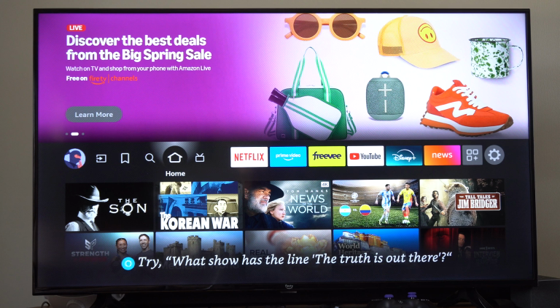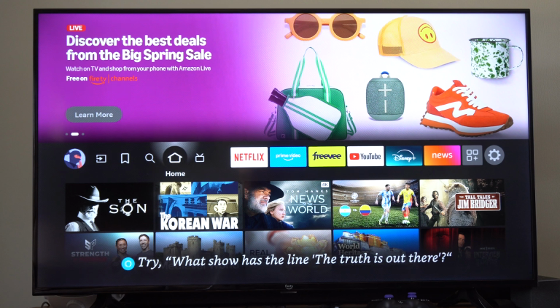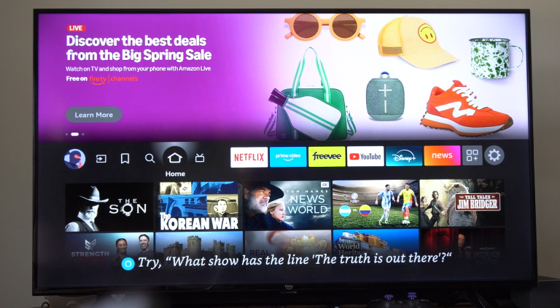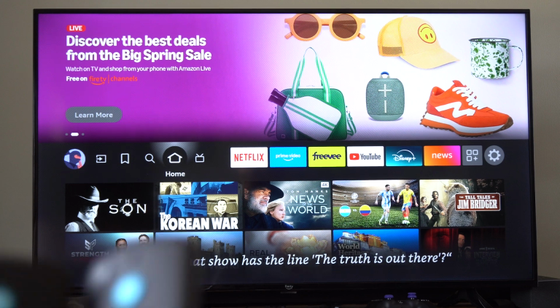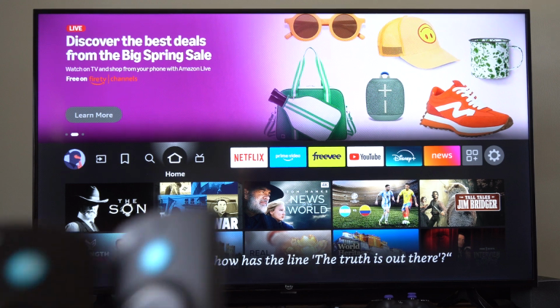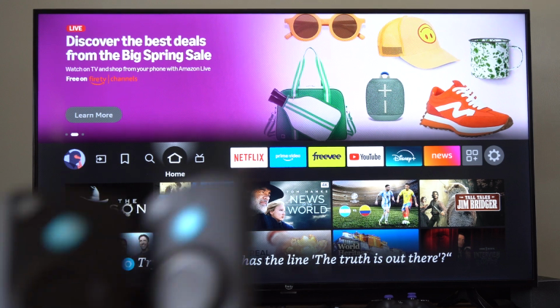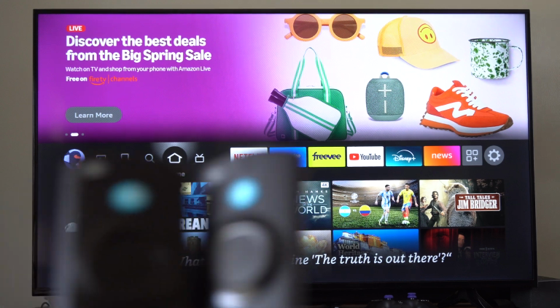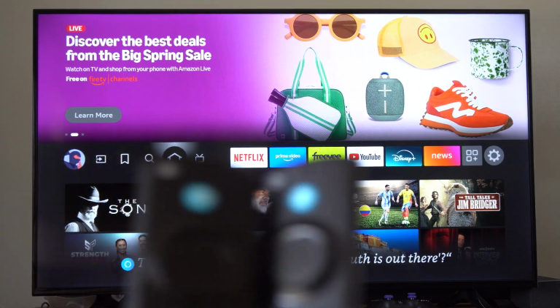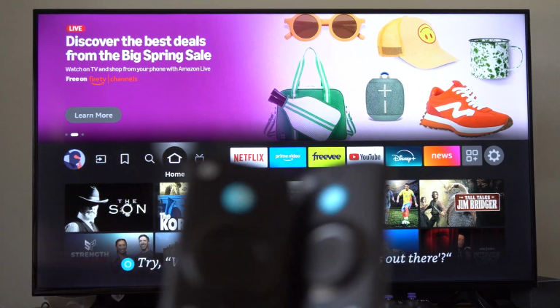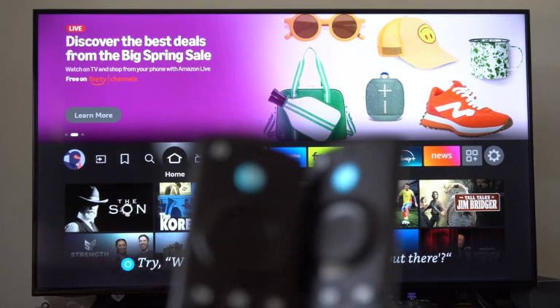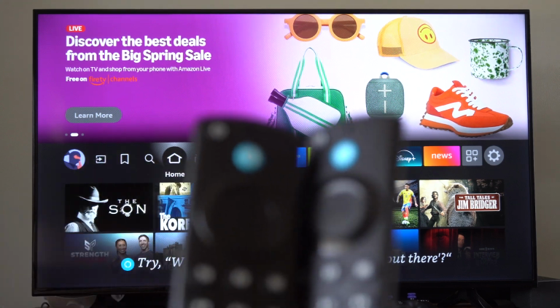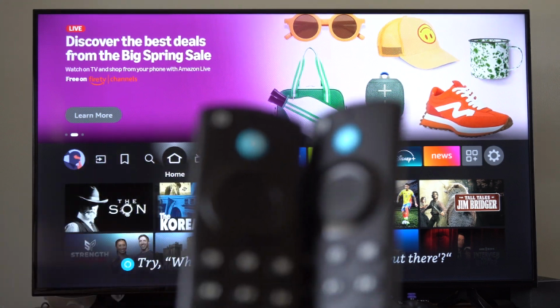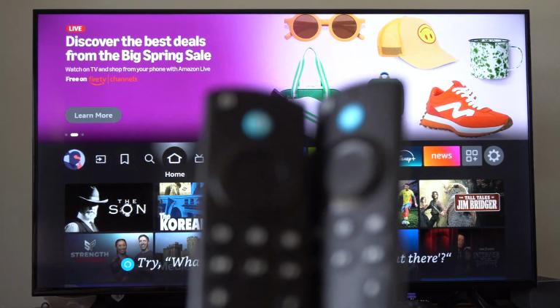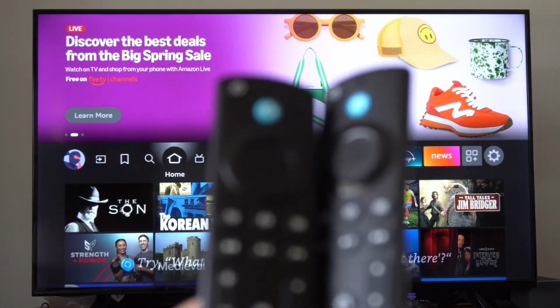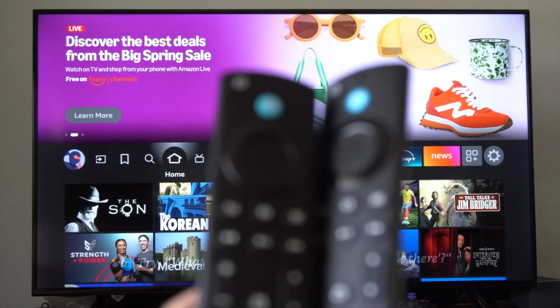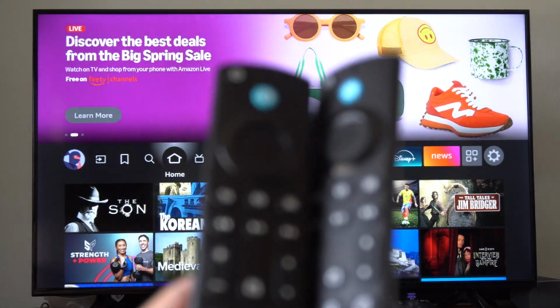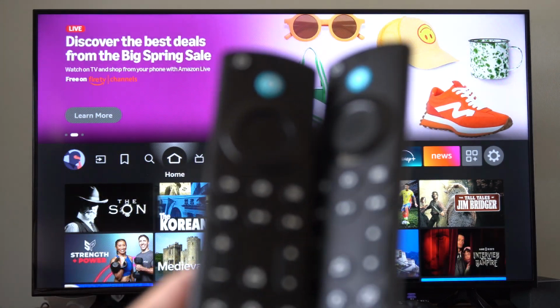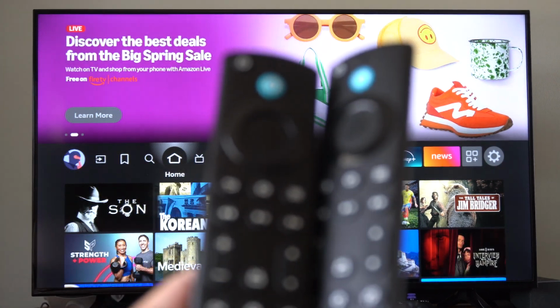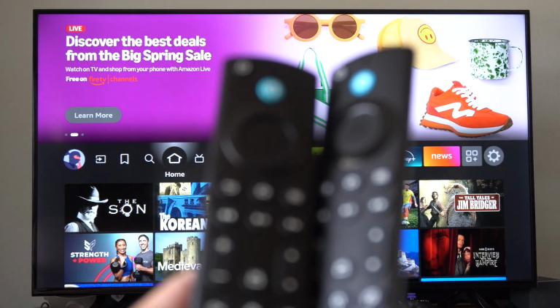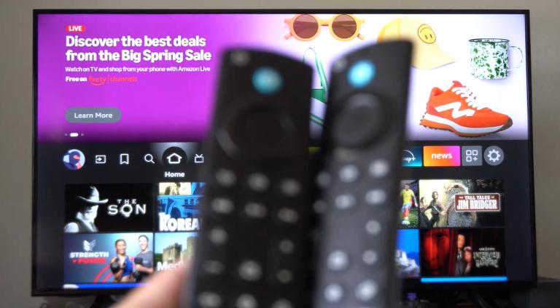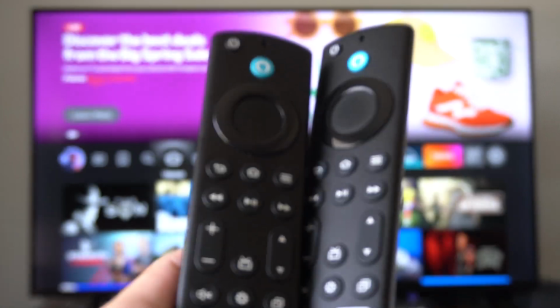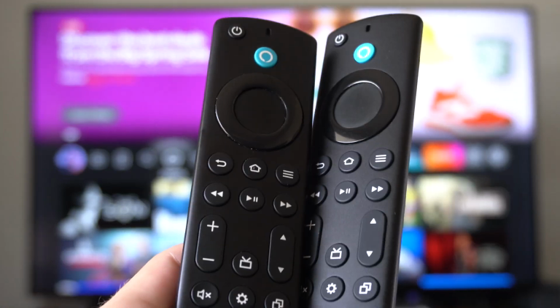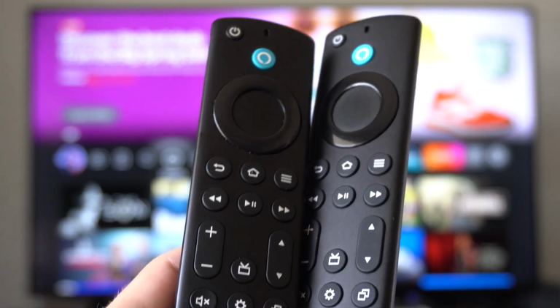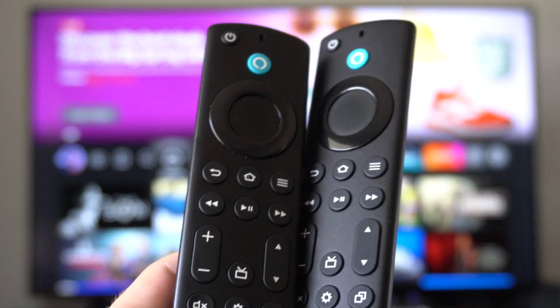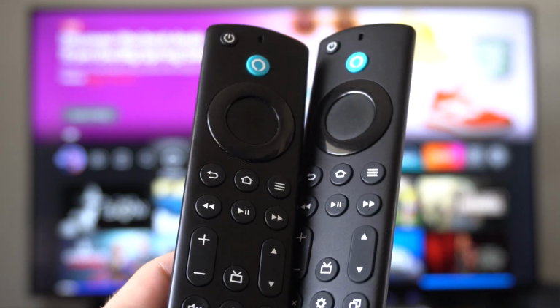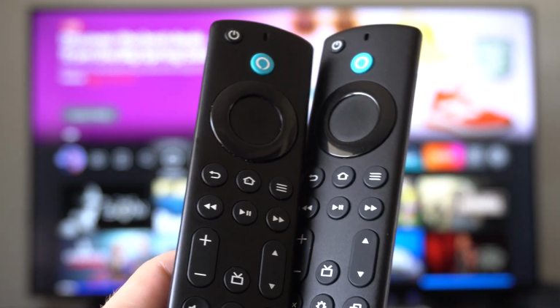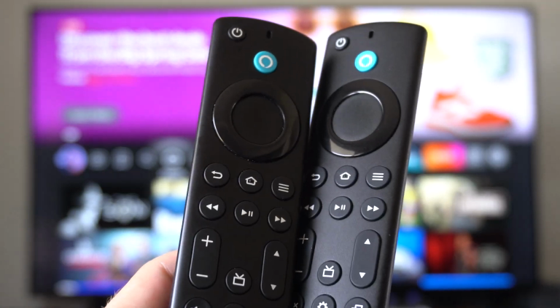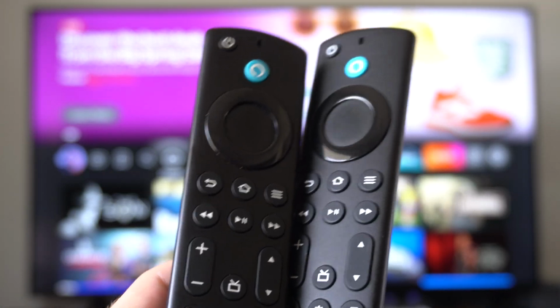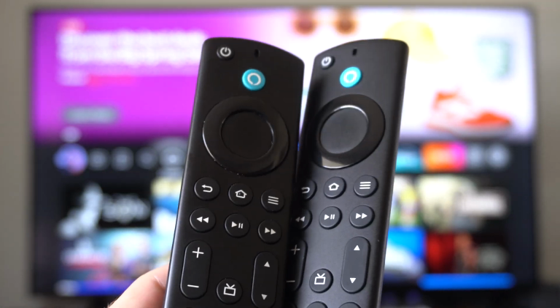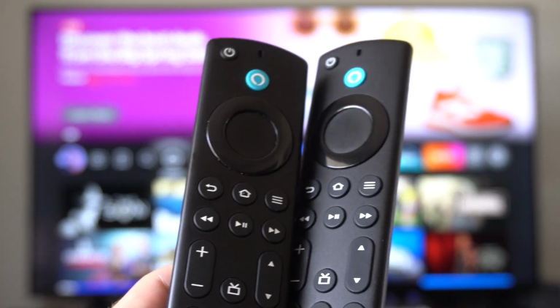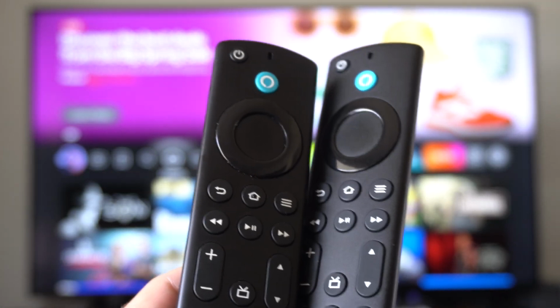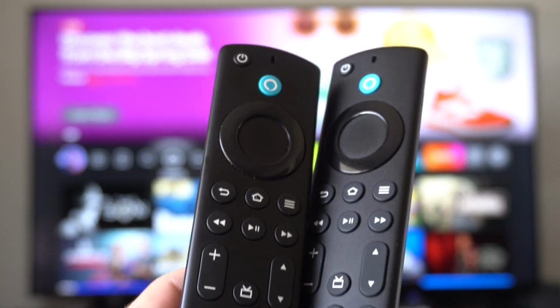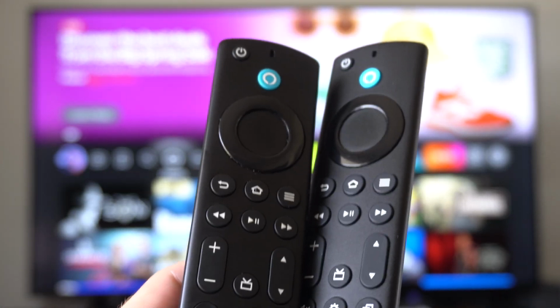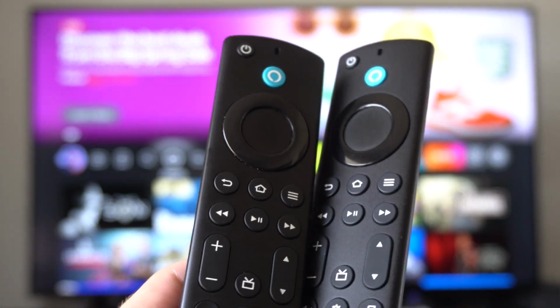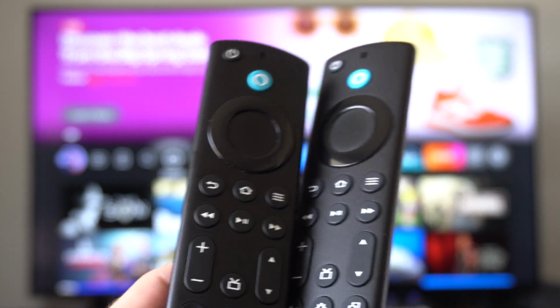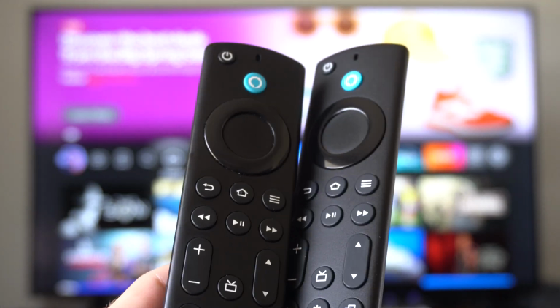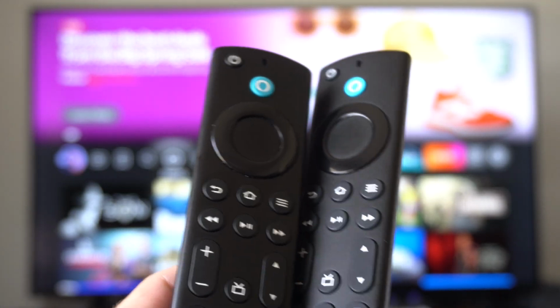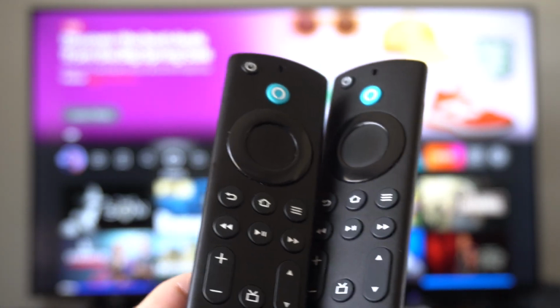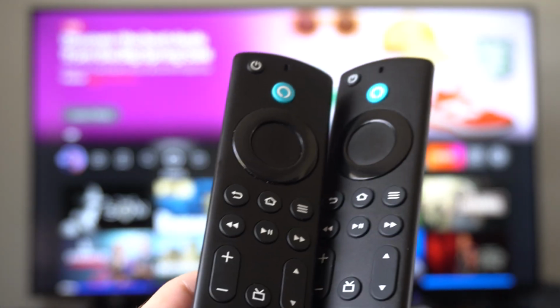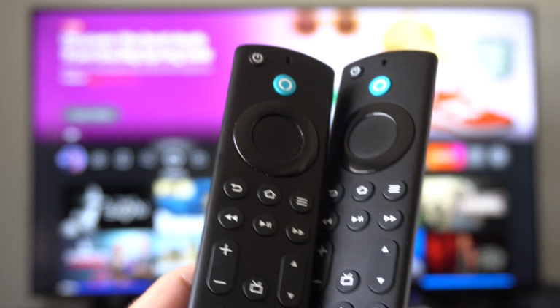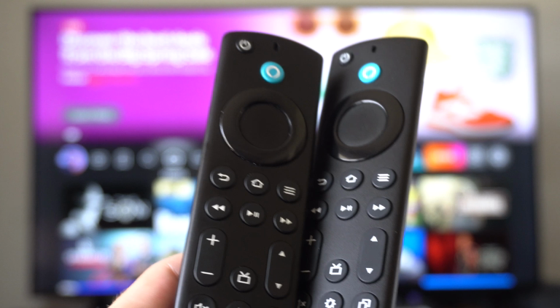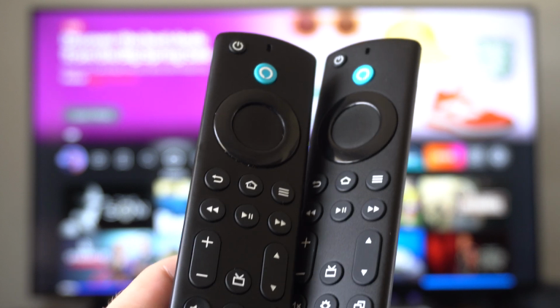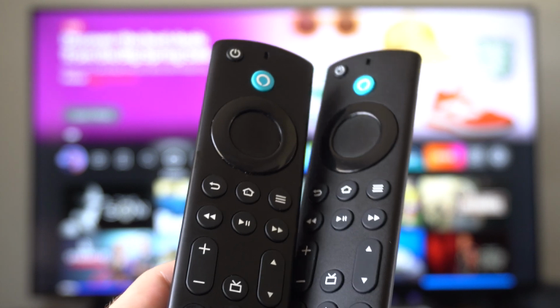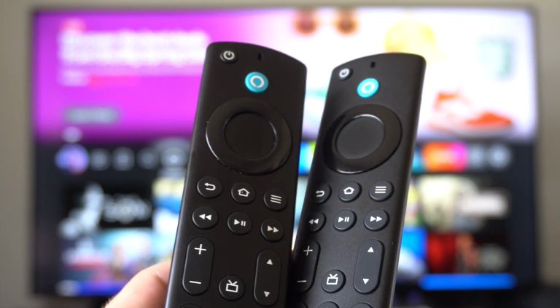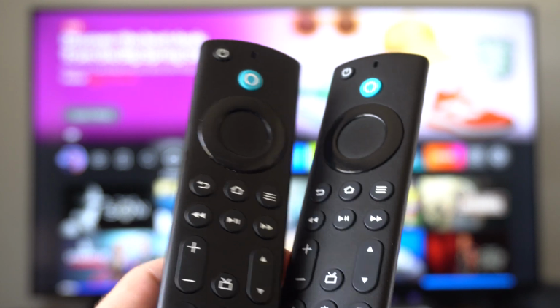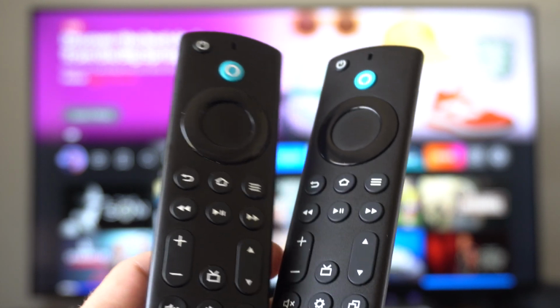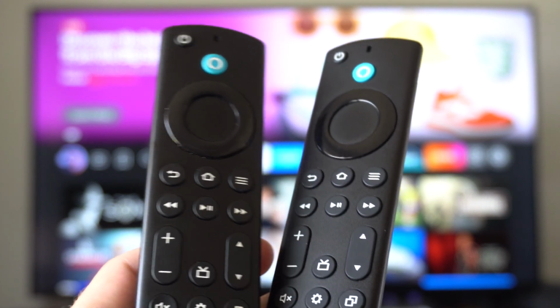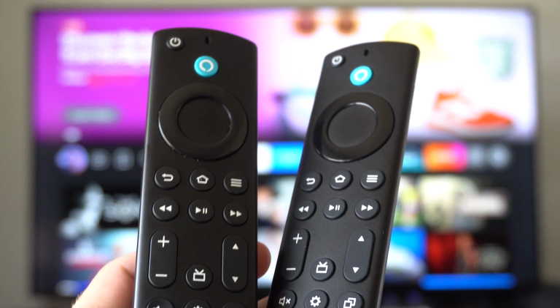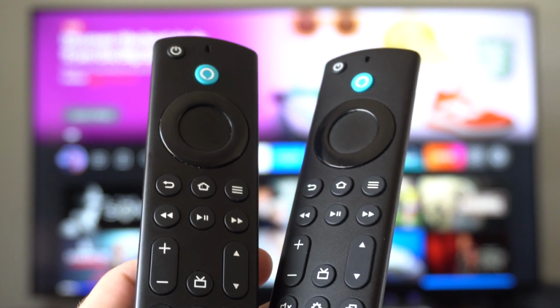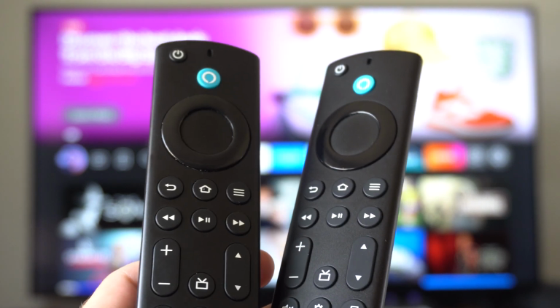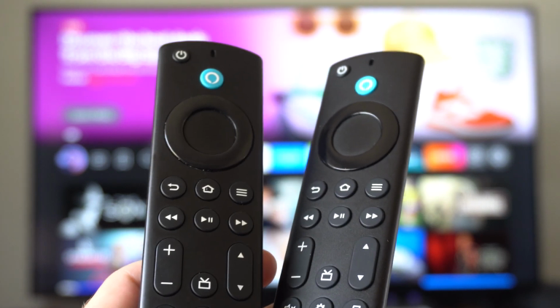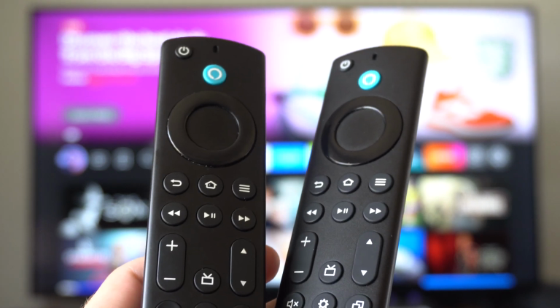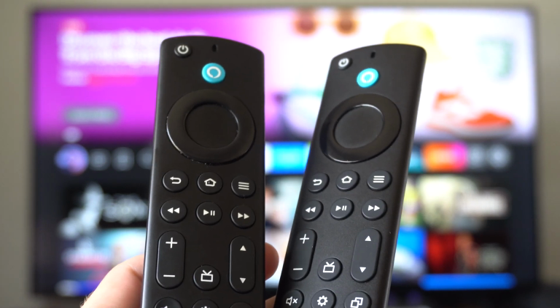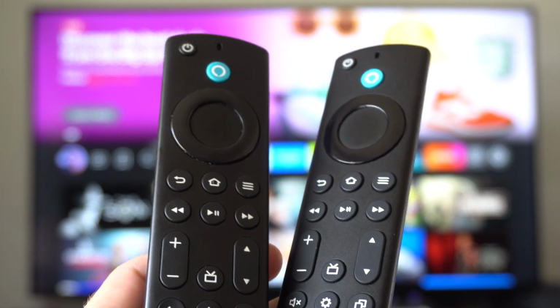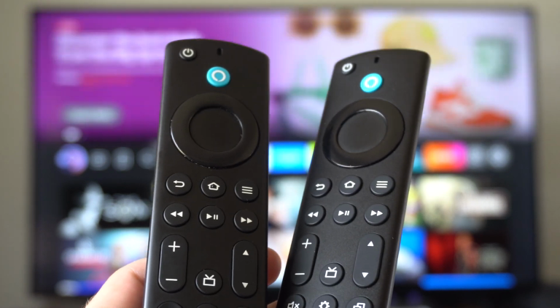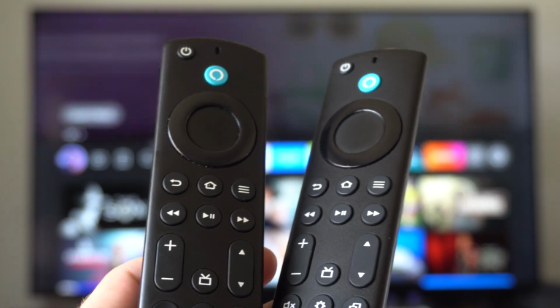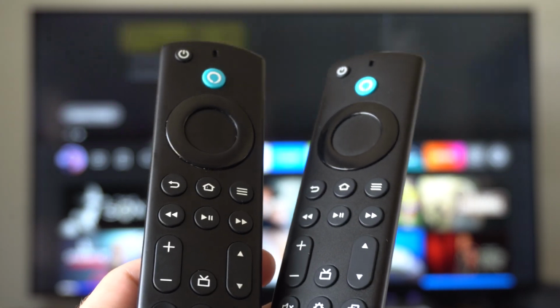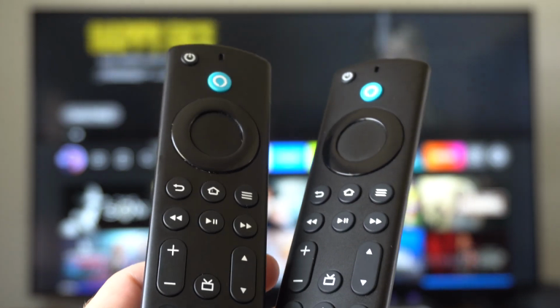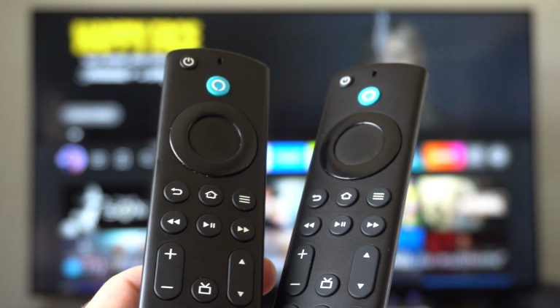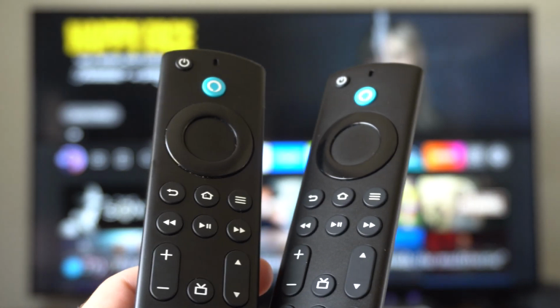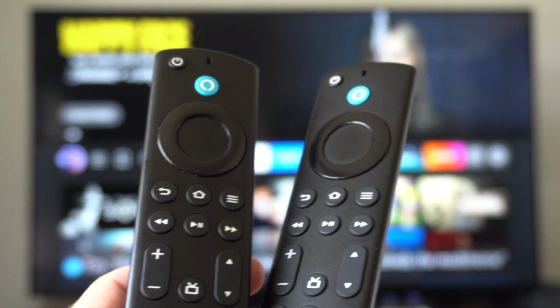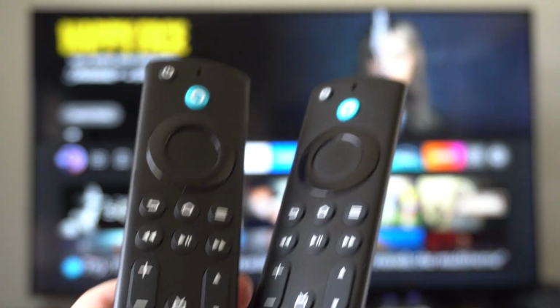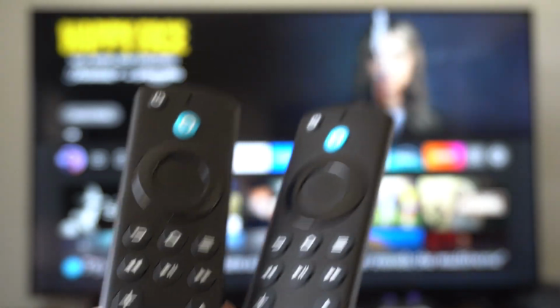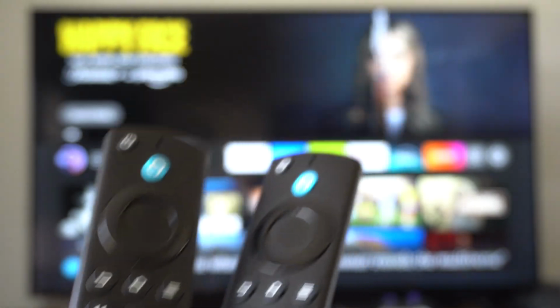Hey everyone, this is Tim from Your Stick Studios. Today in this video, I'm going to show you how to pair and connect your new Amazon Fire Stick remote without the old one.